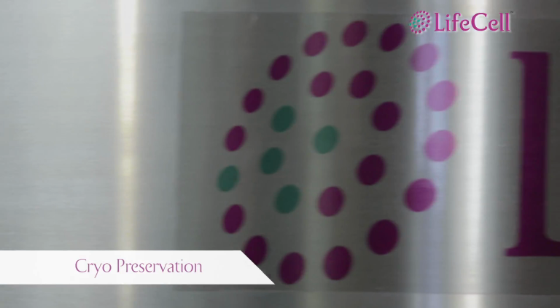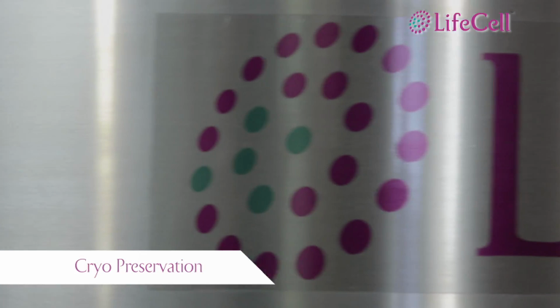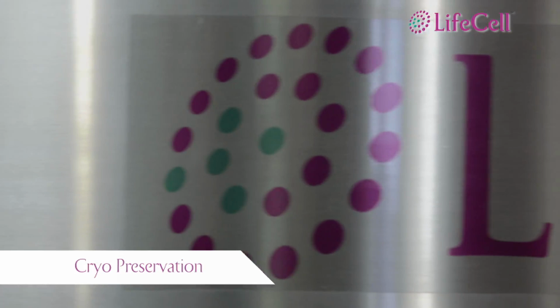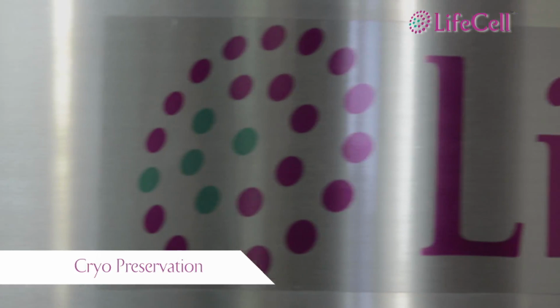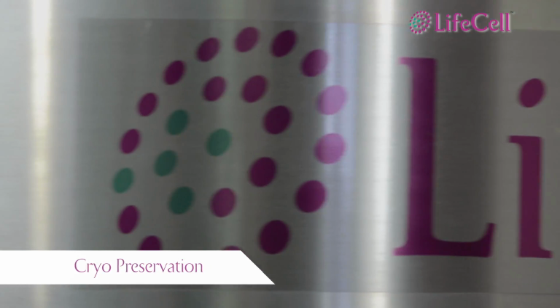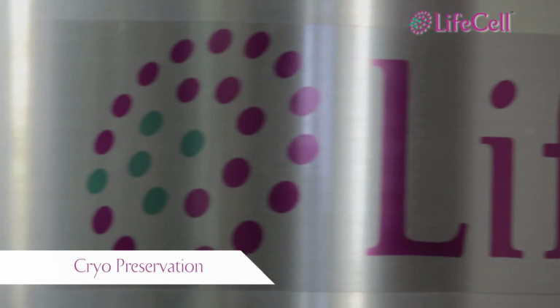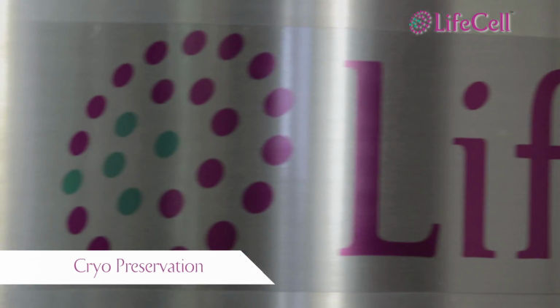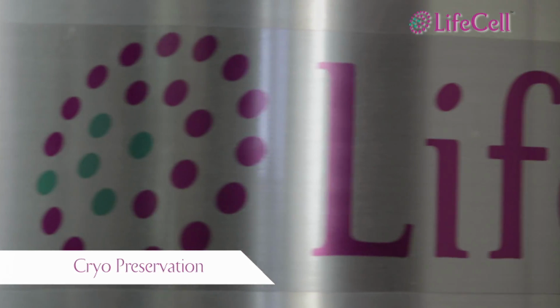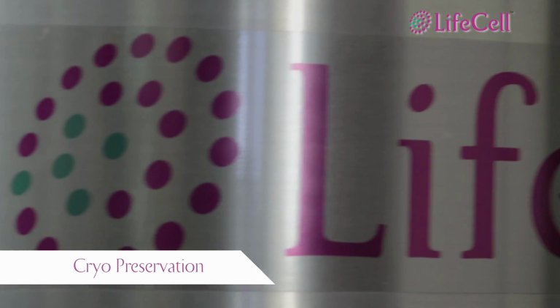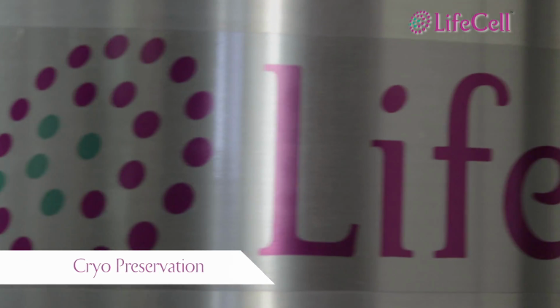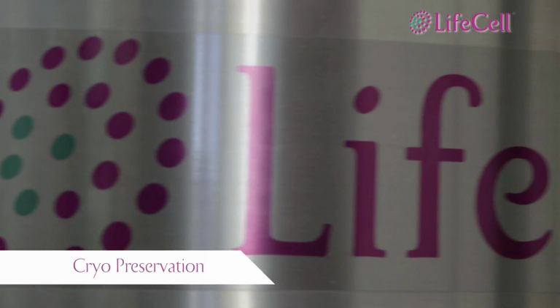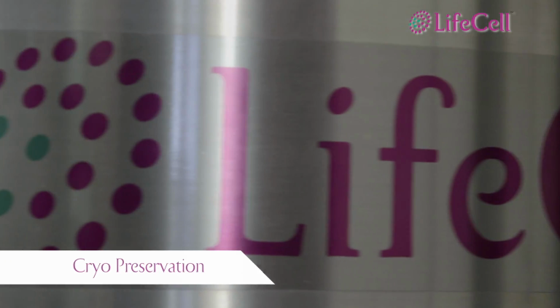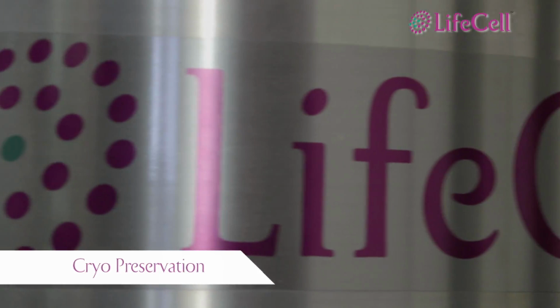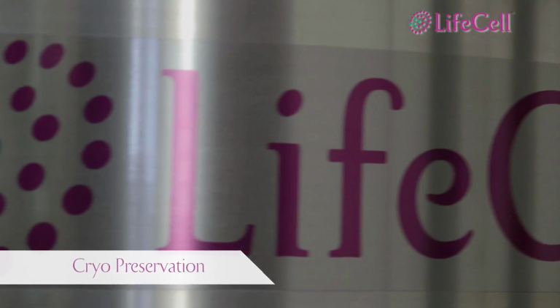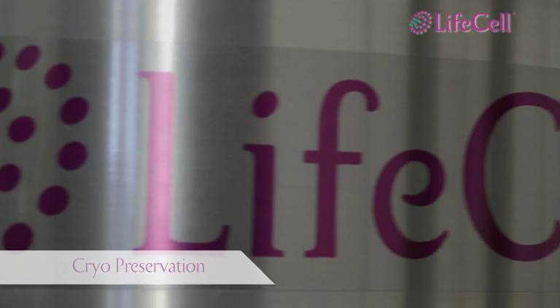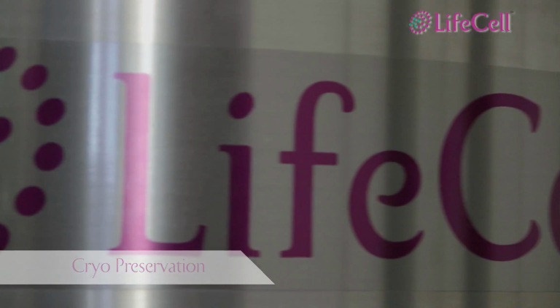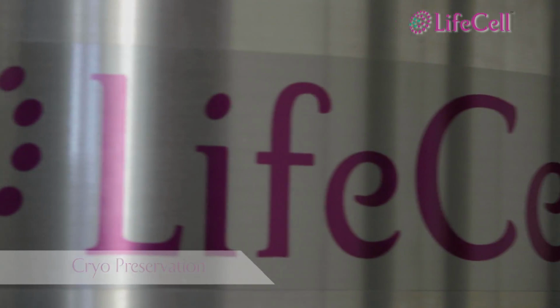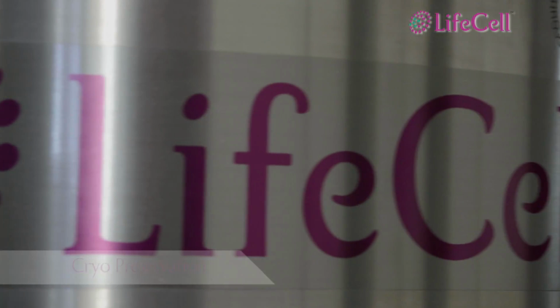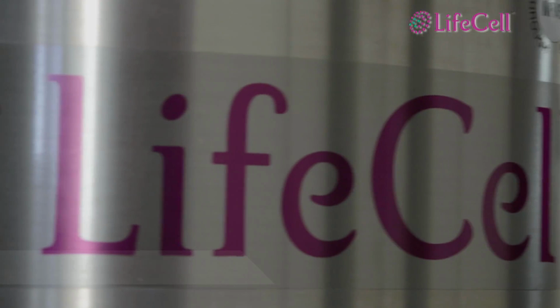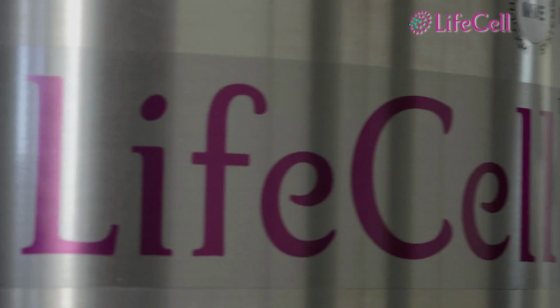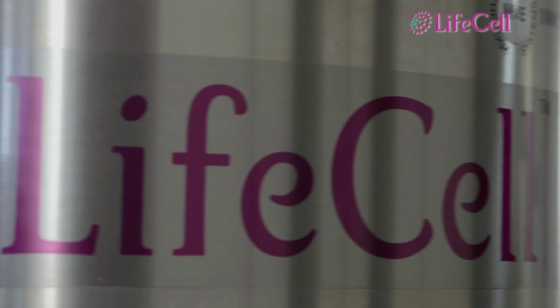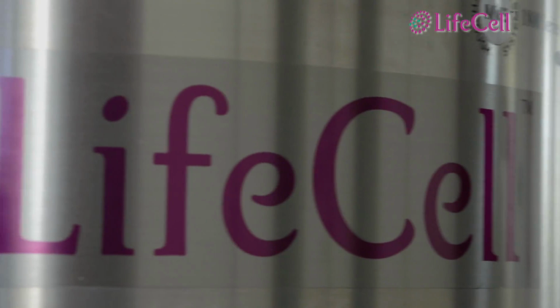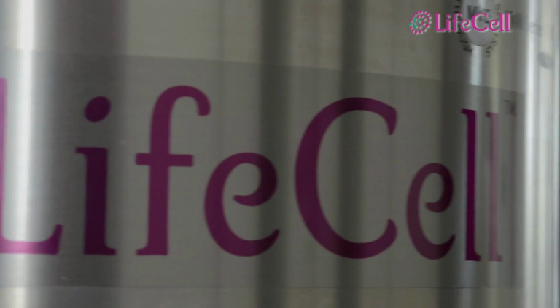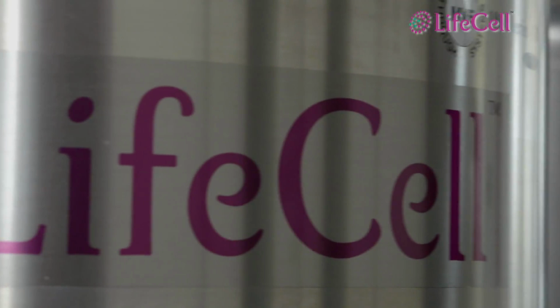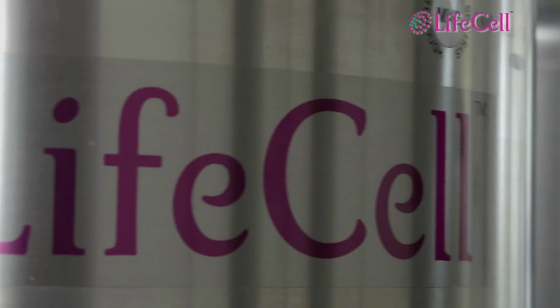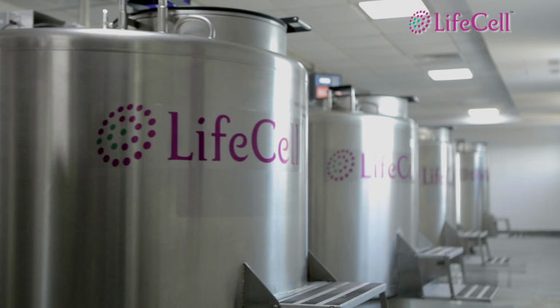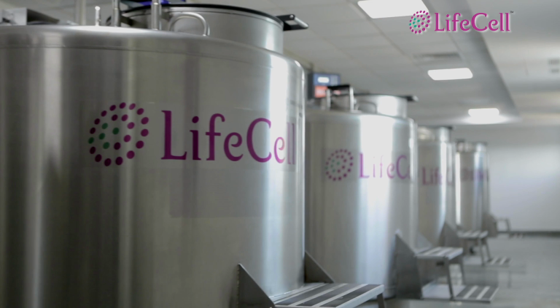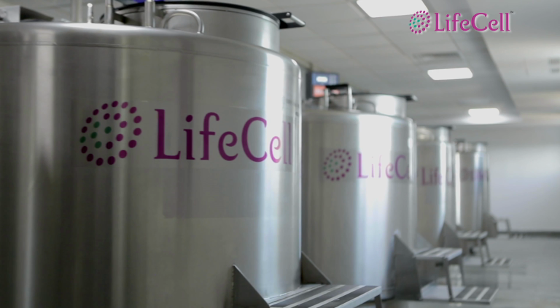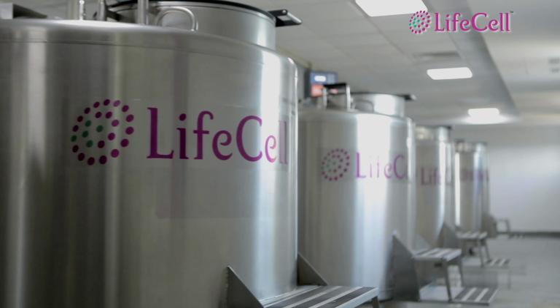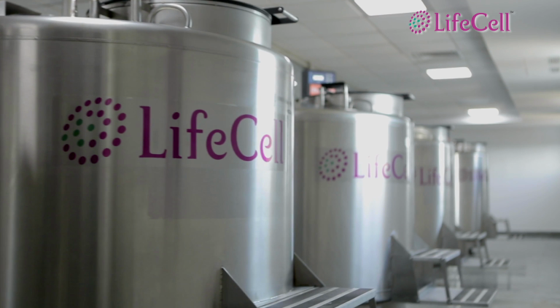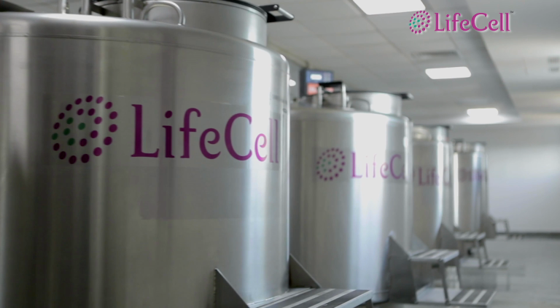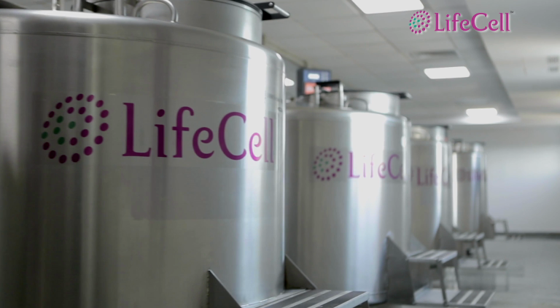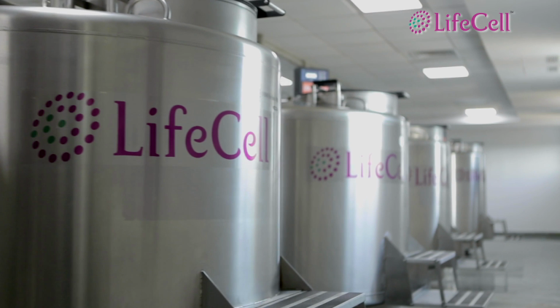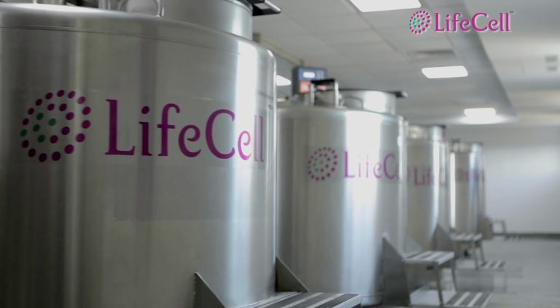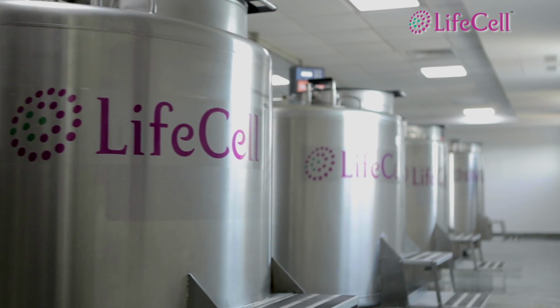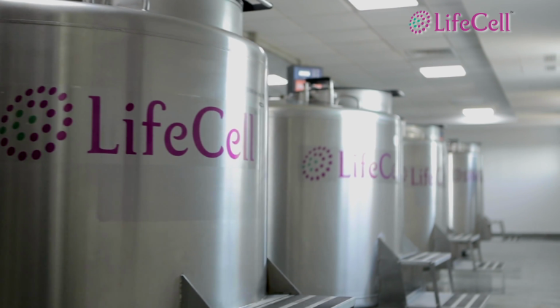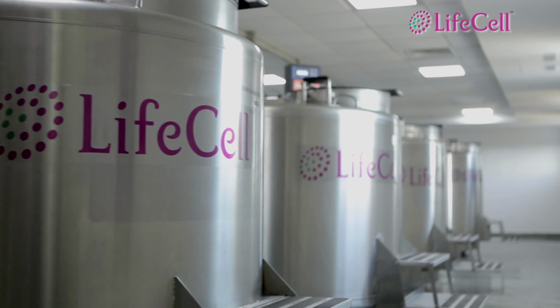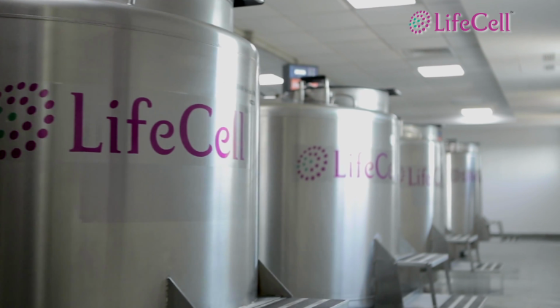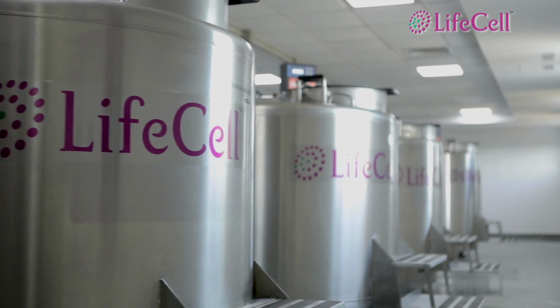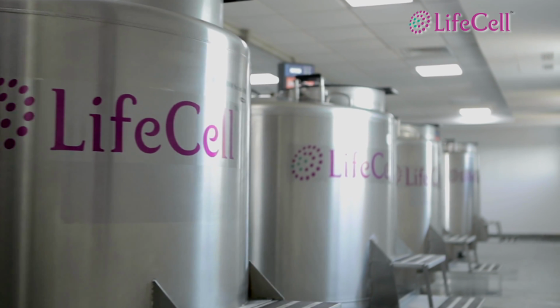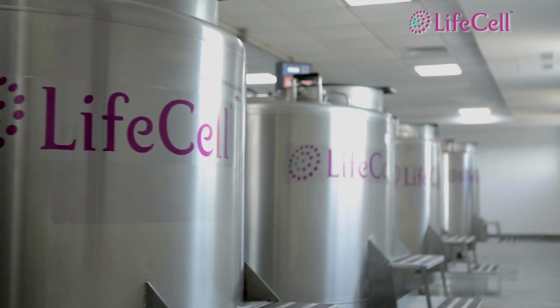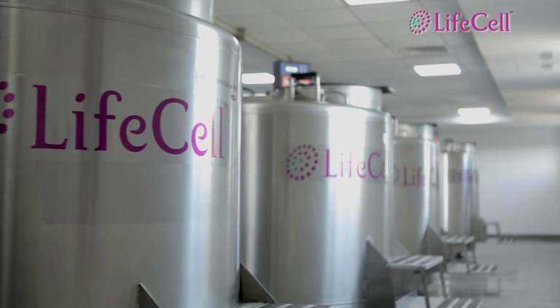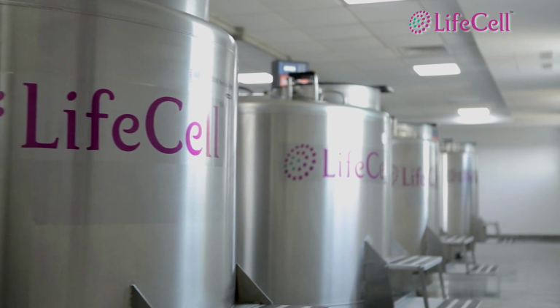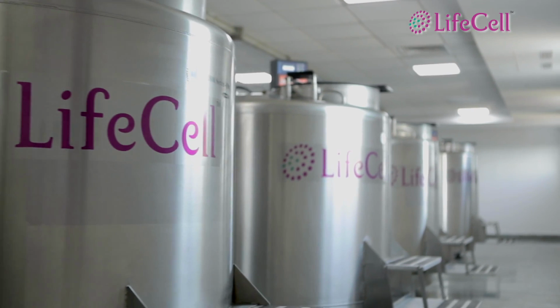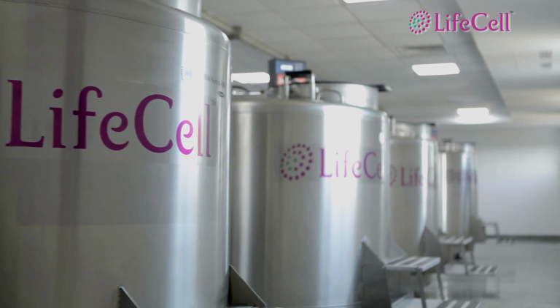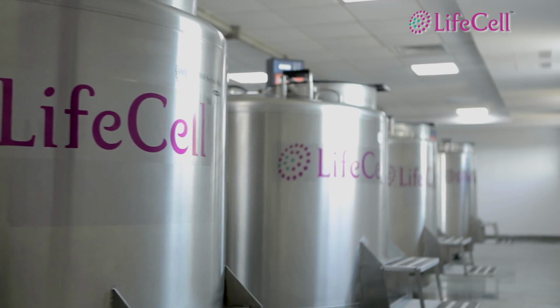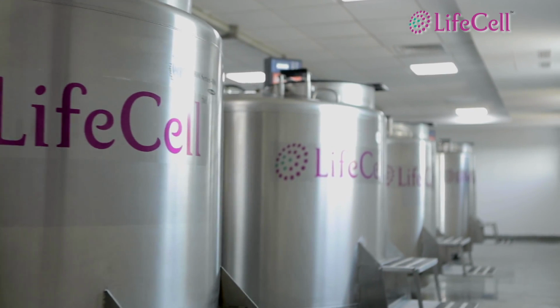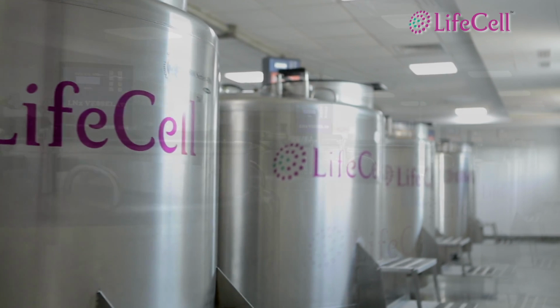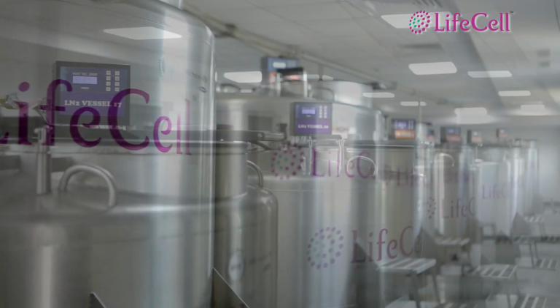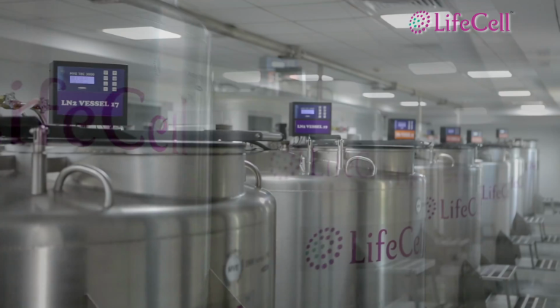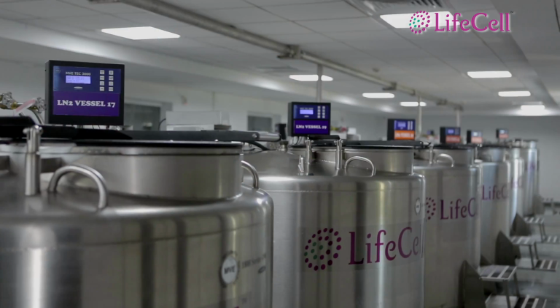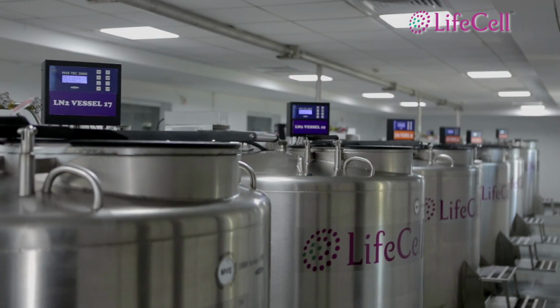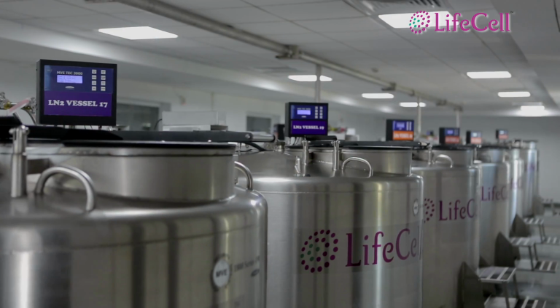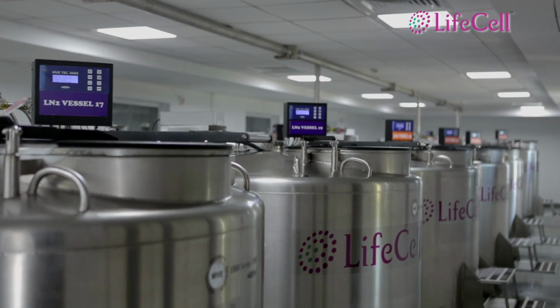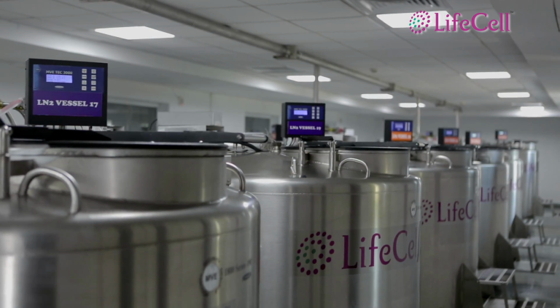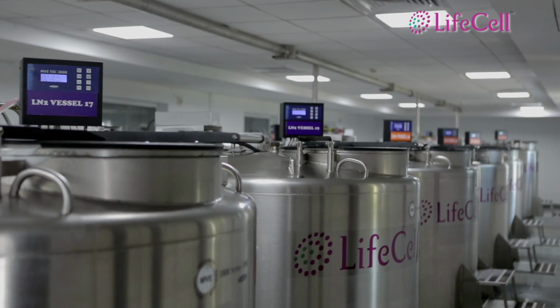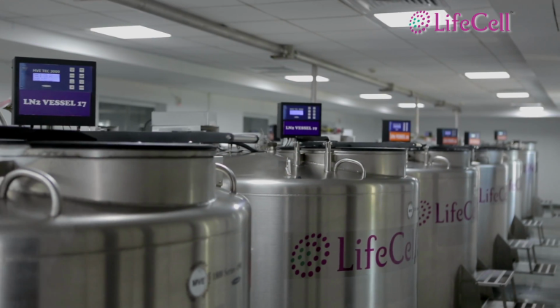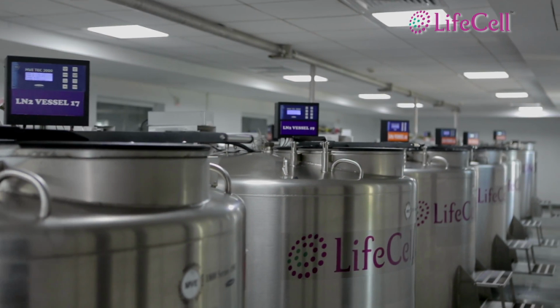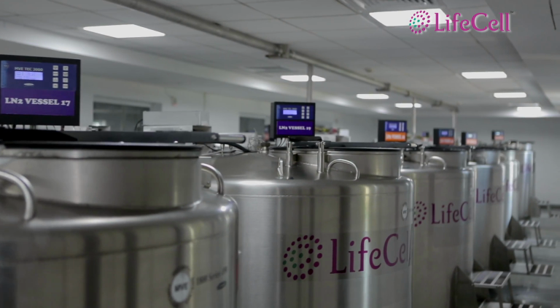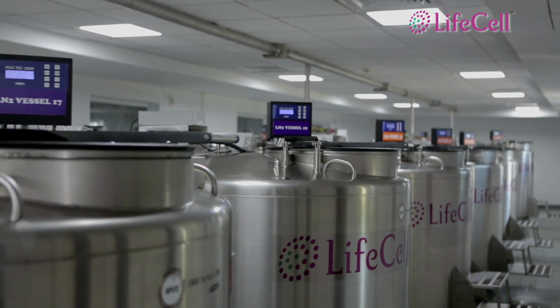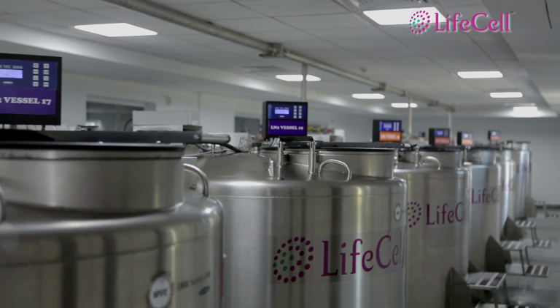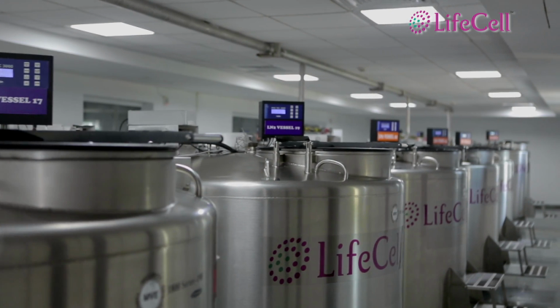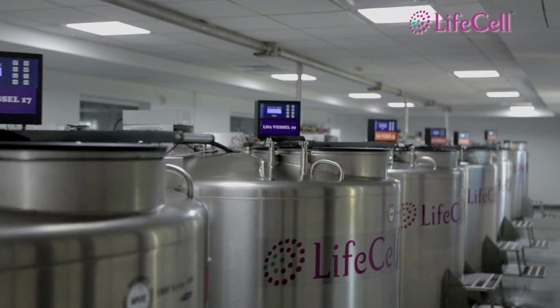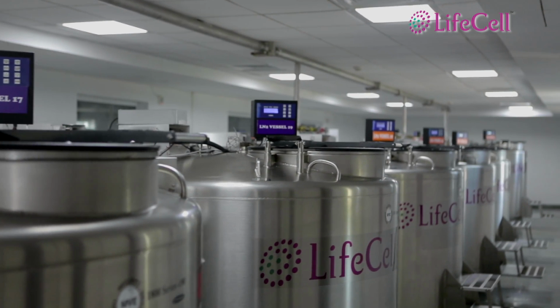The stem cells are preserved in large stainless steel vessels containing liquid nitrogen at a high-security cryo-storage zone.